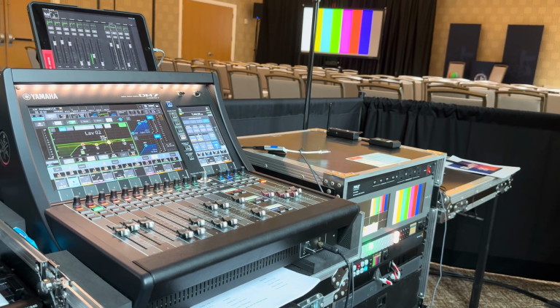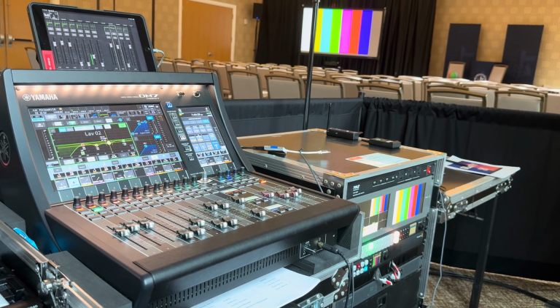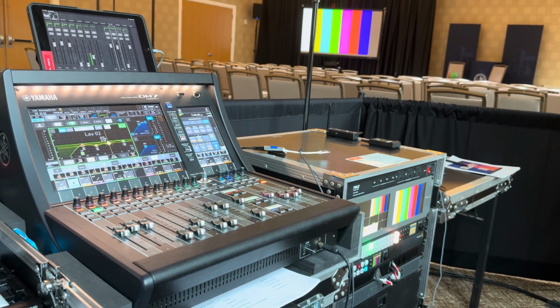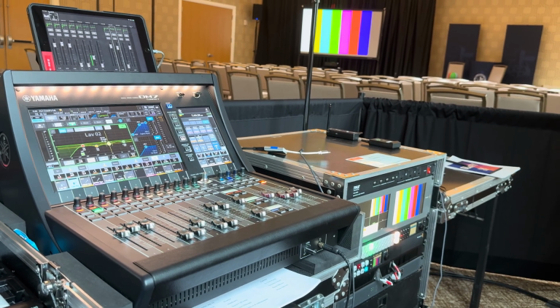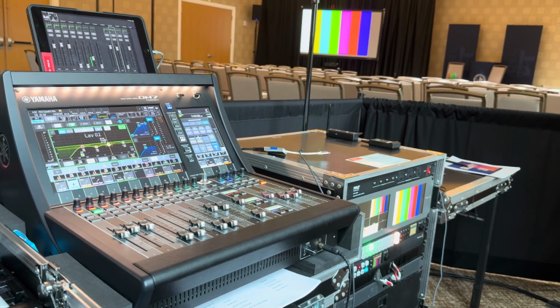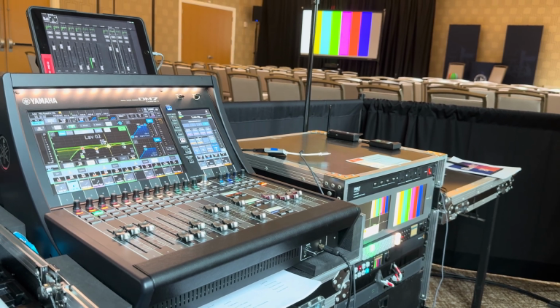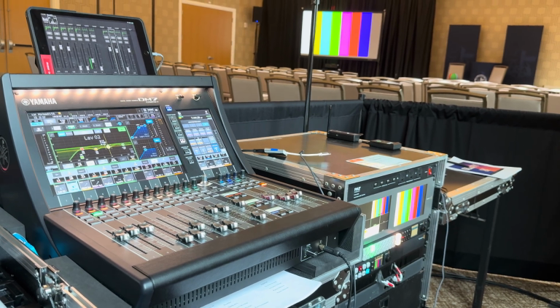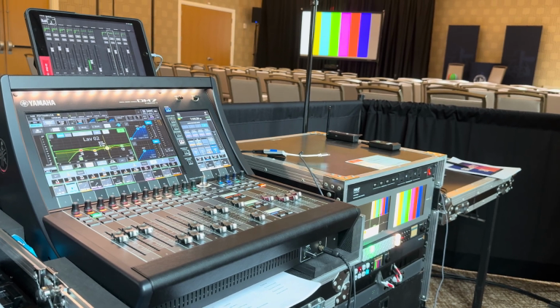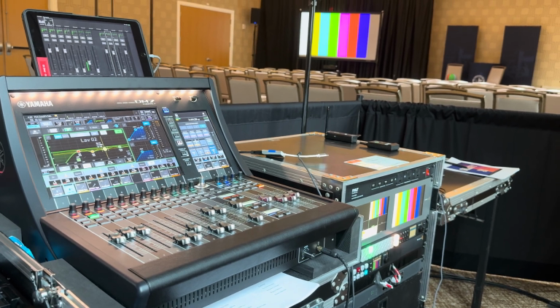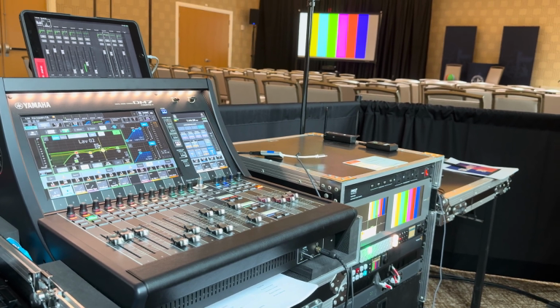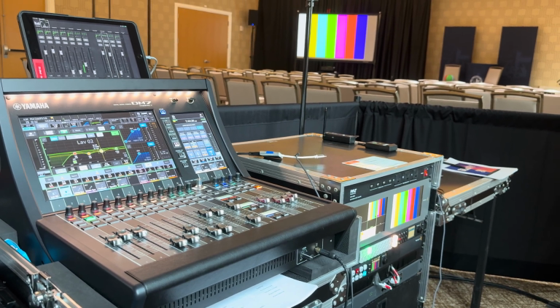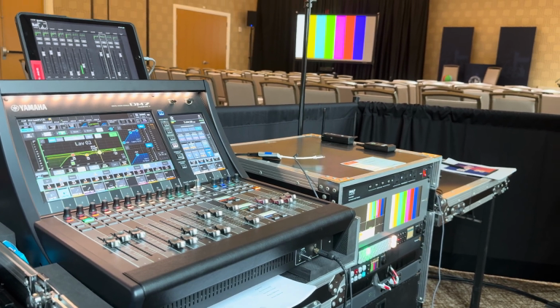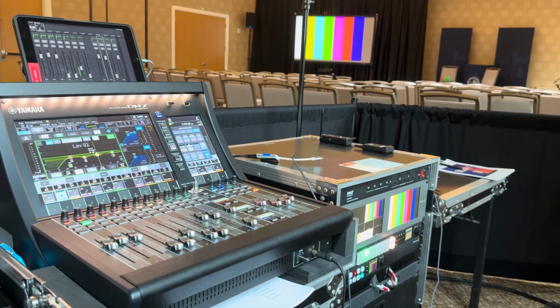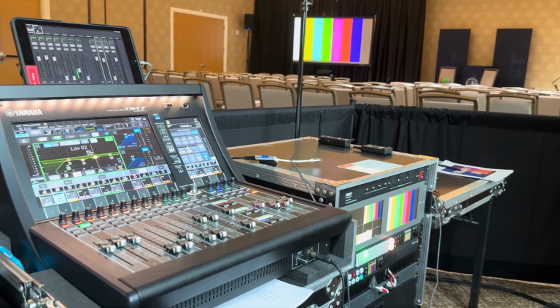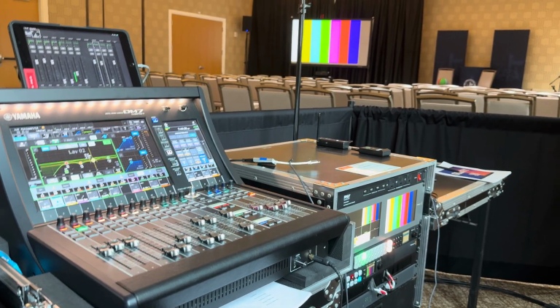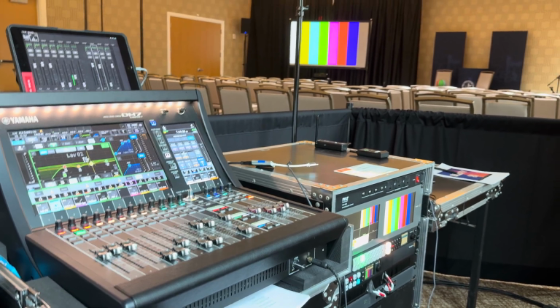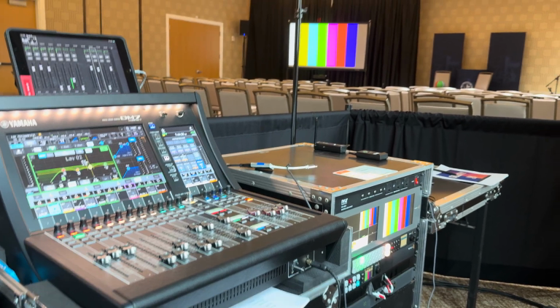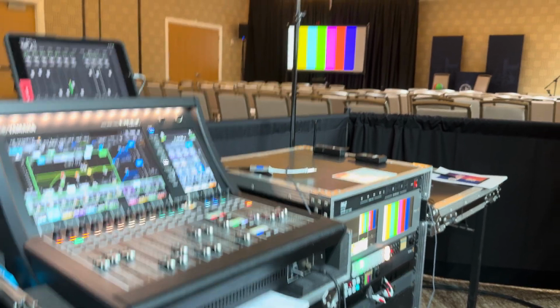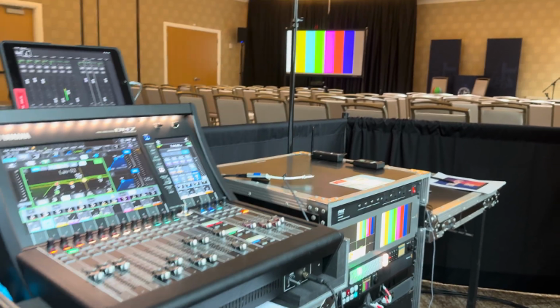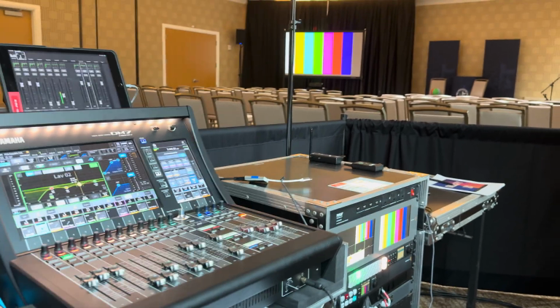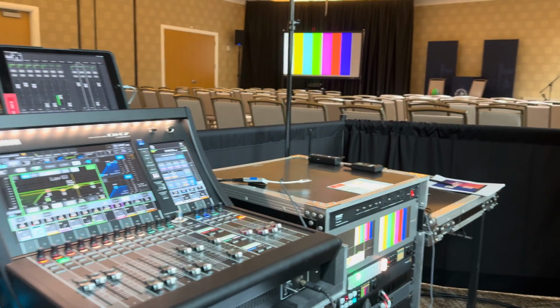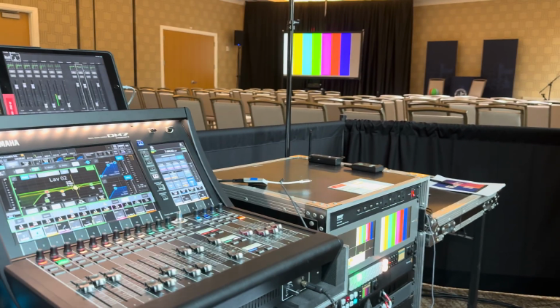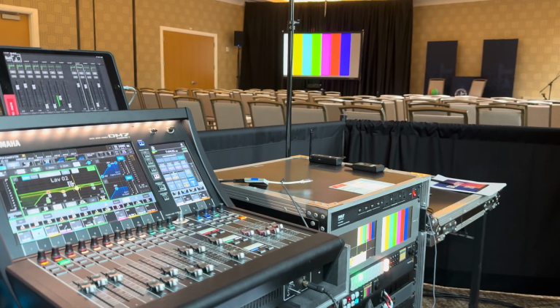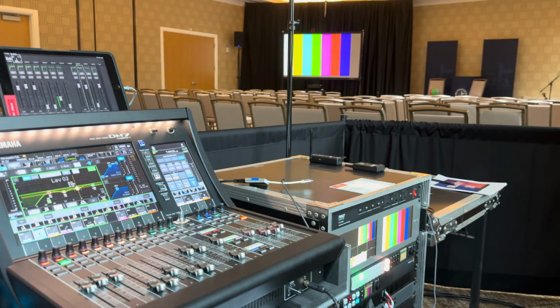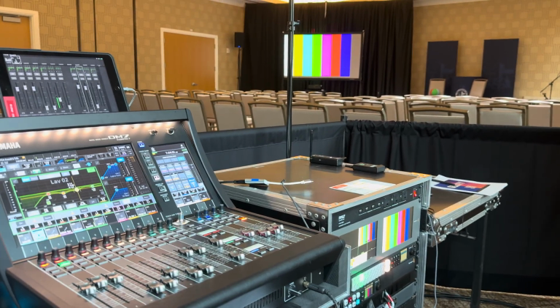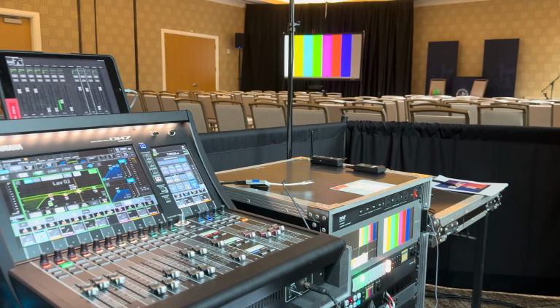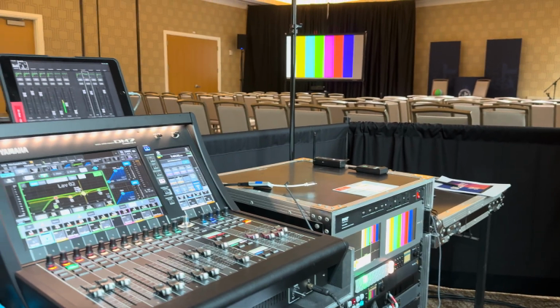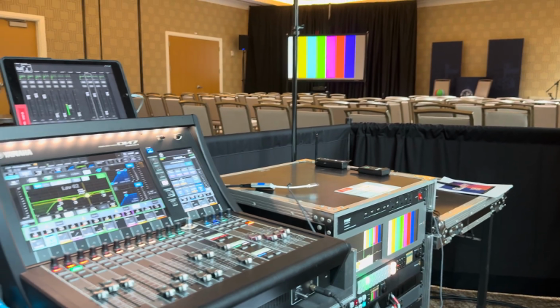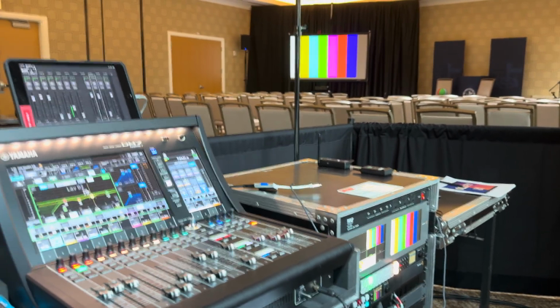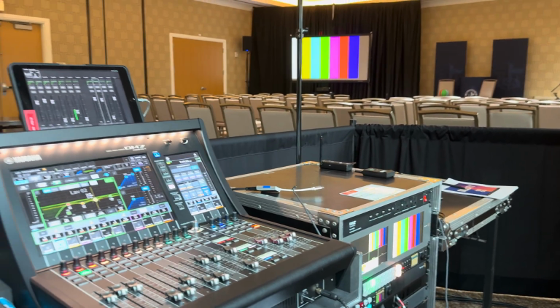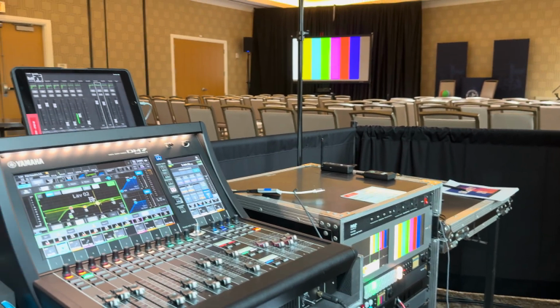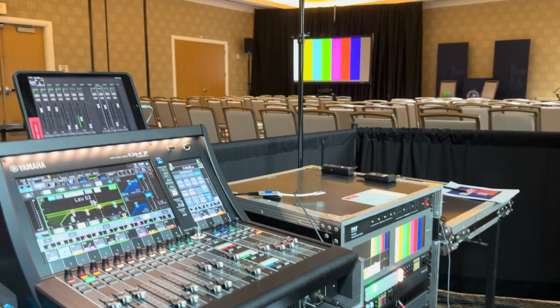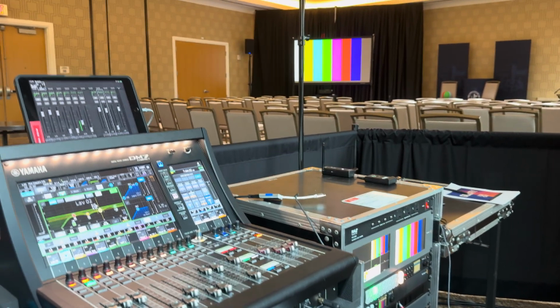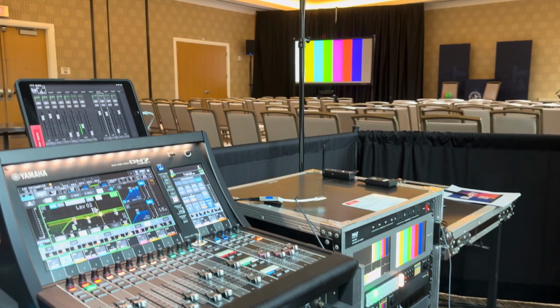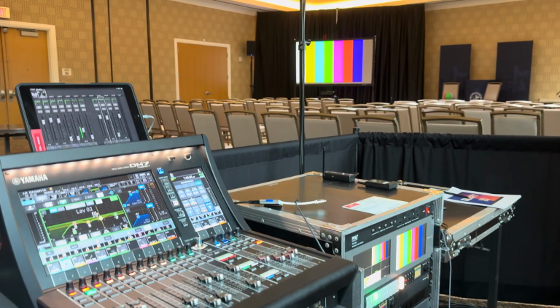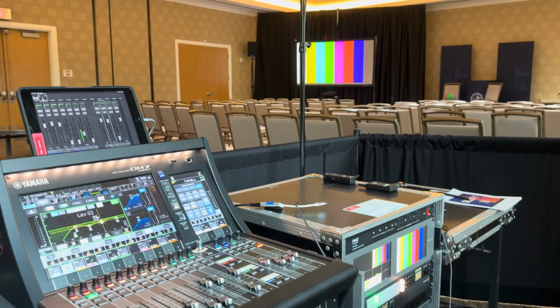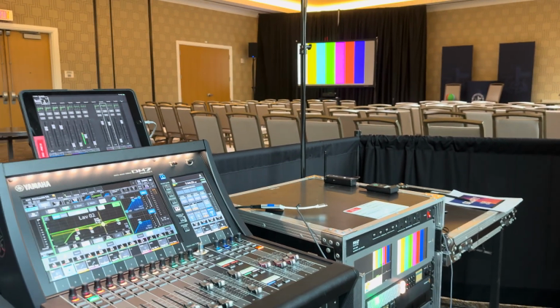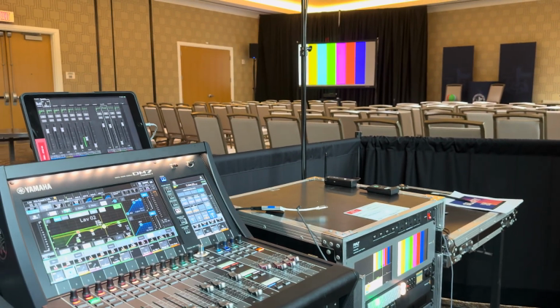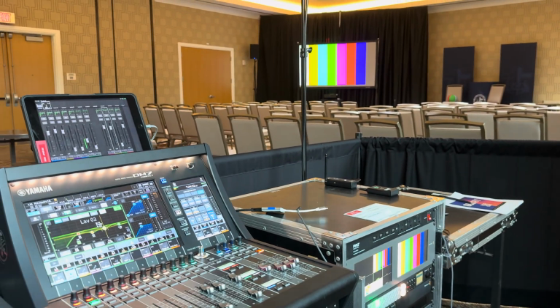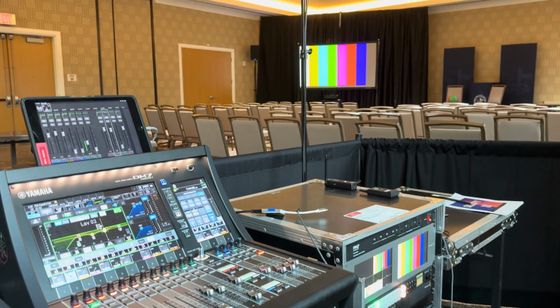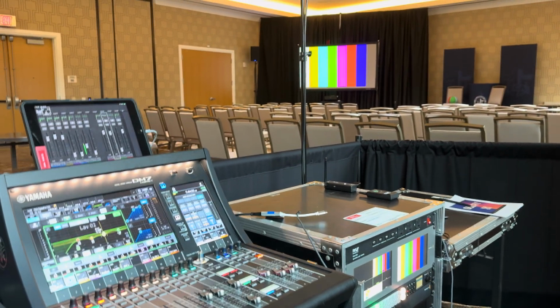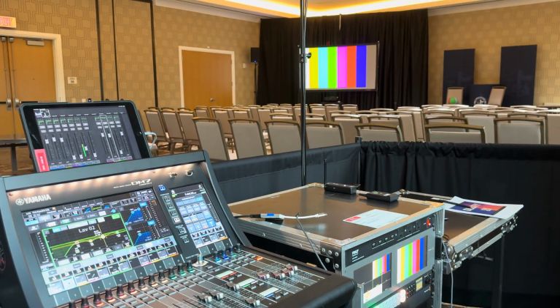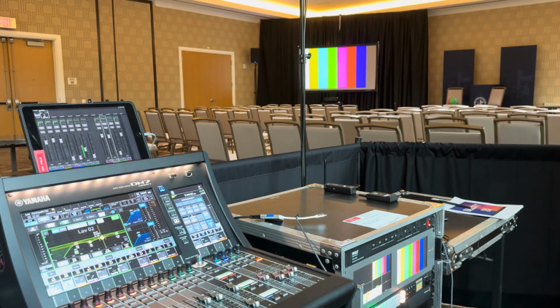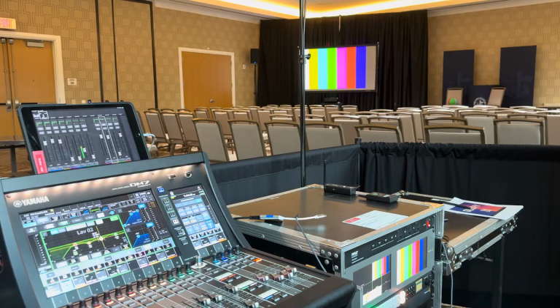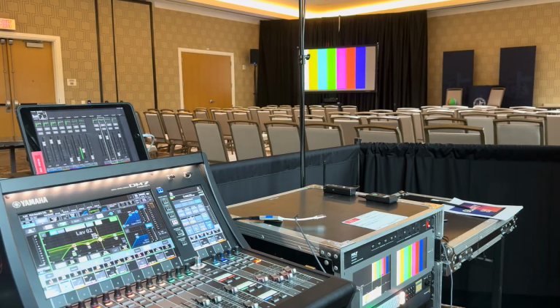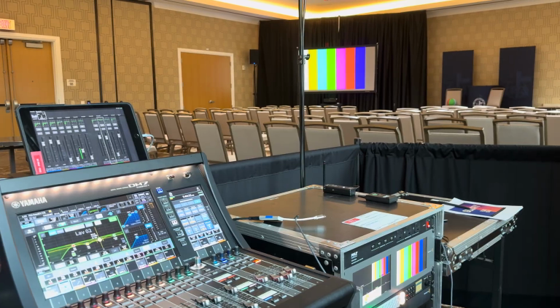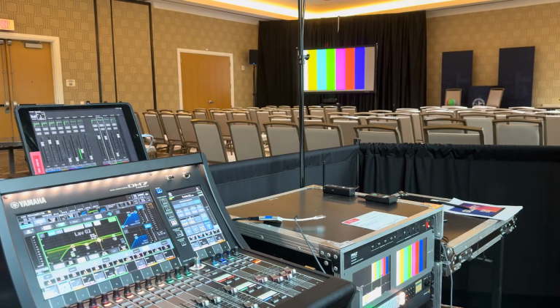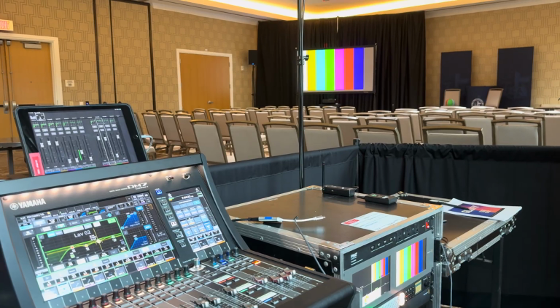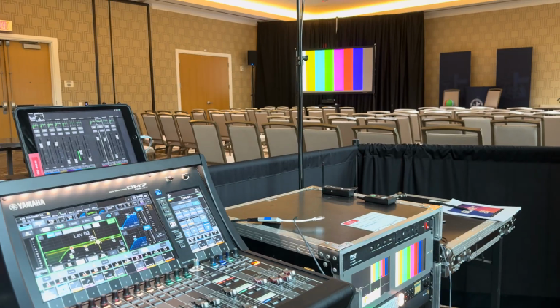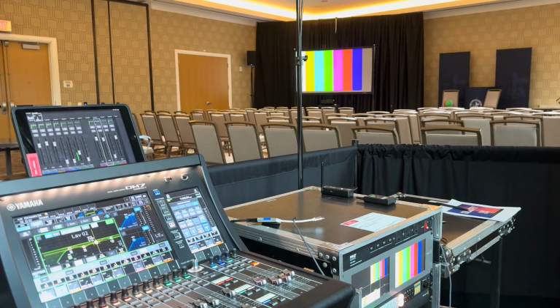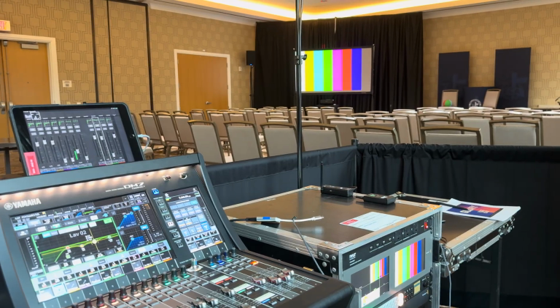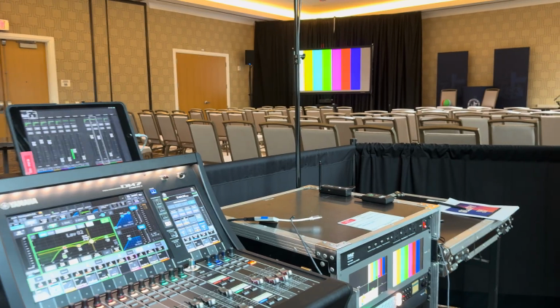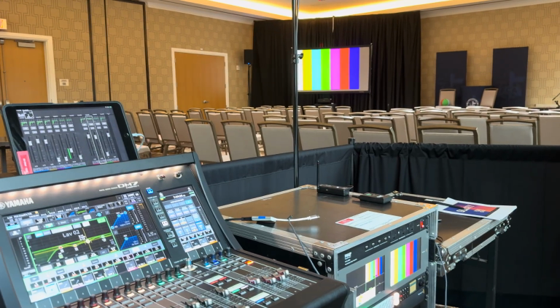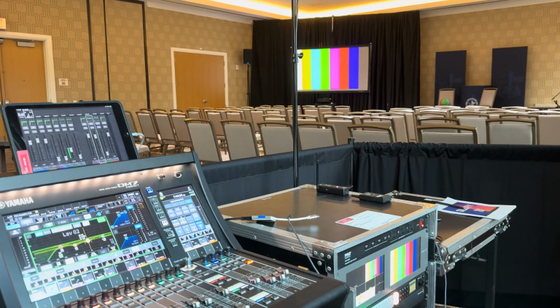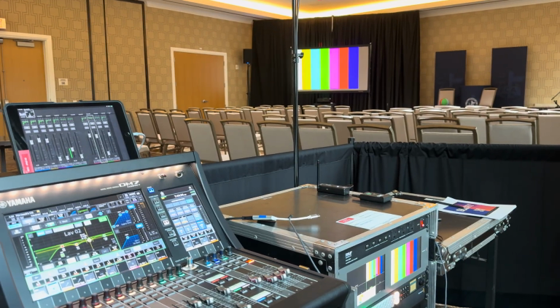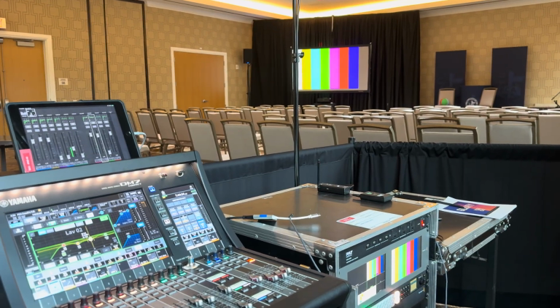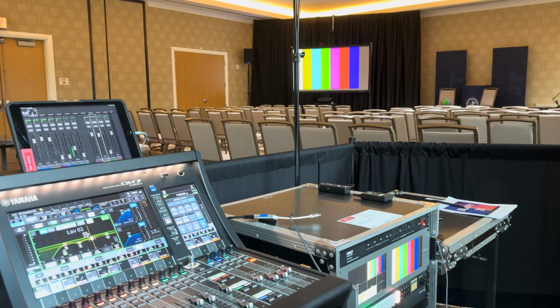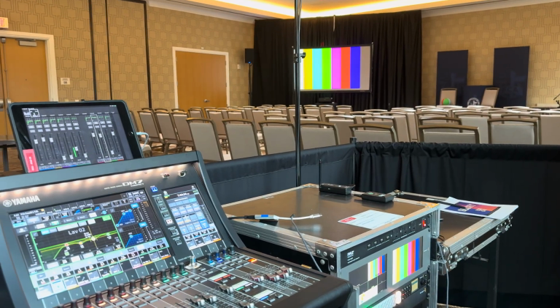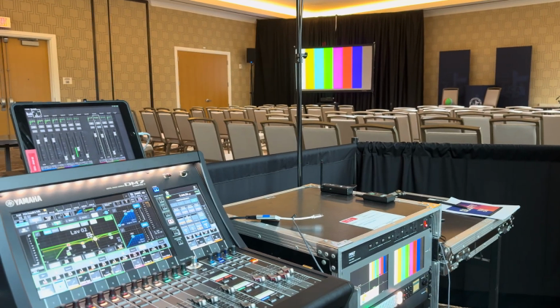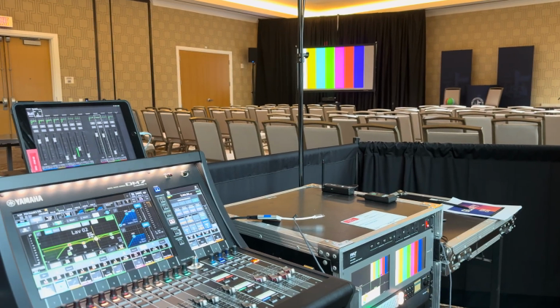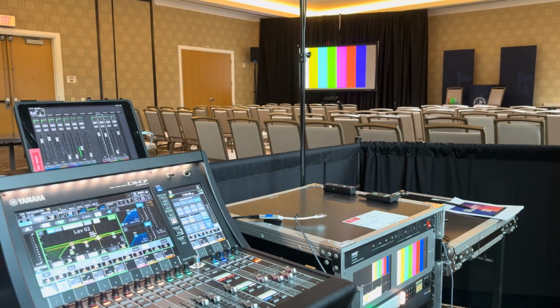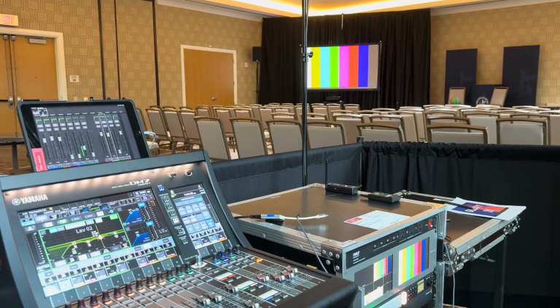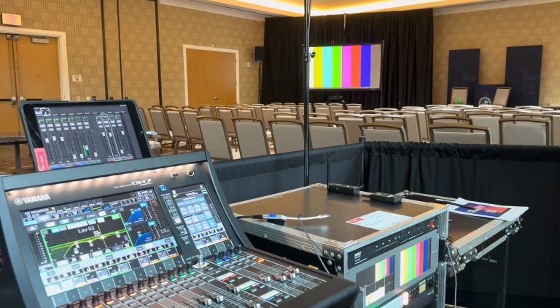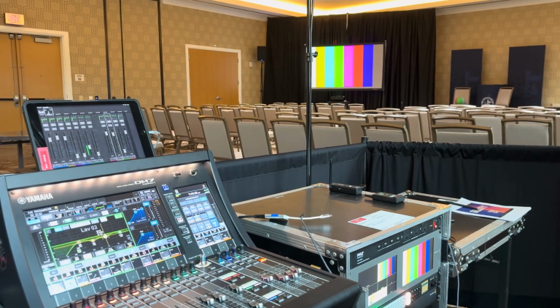For Dallas Soundguys, this is Scott. Today we're doing a conference for couples — we have 36 couples.